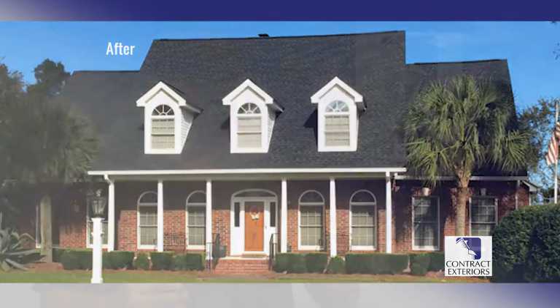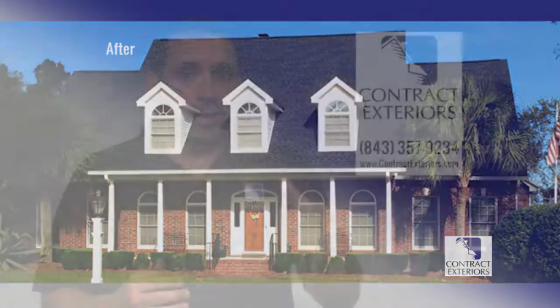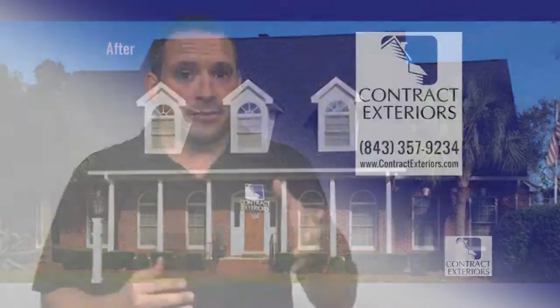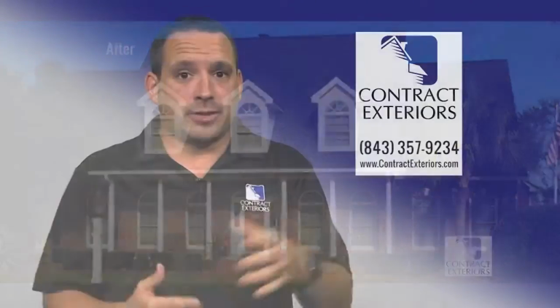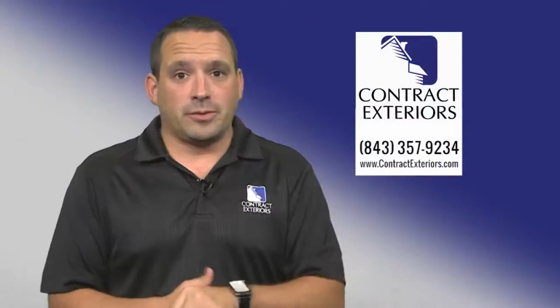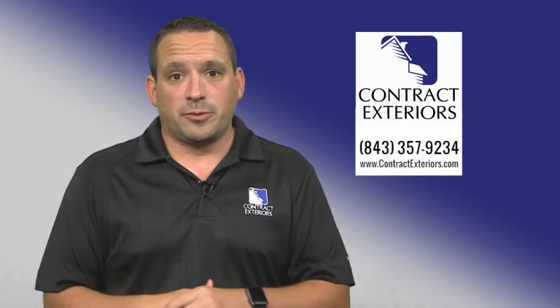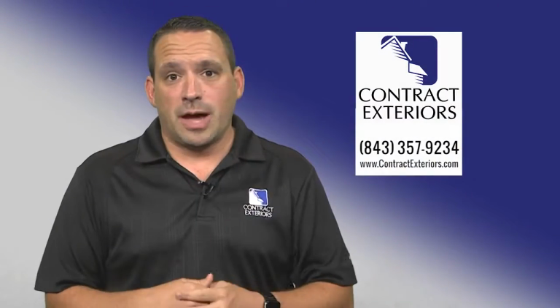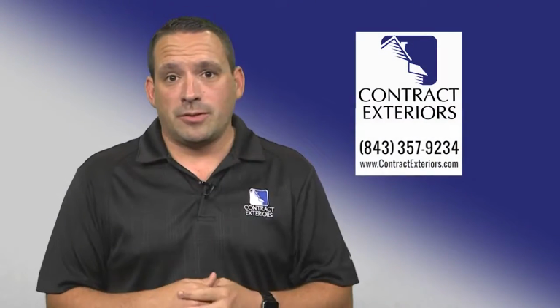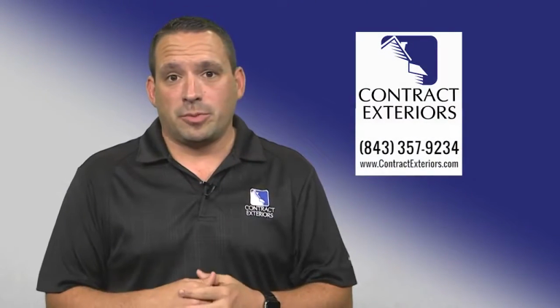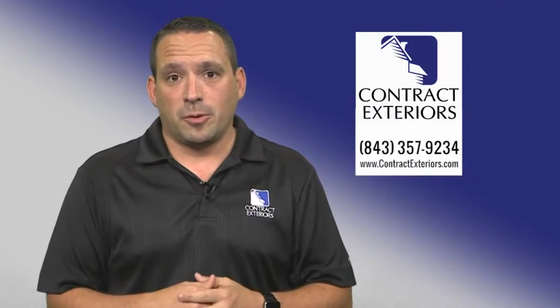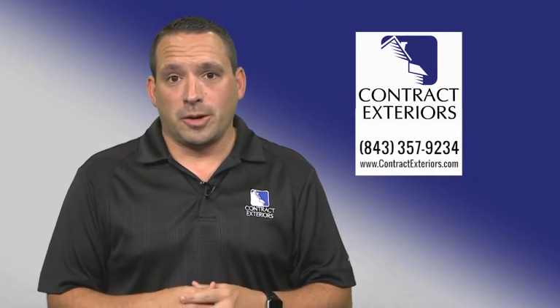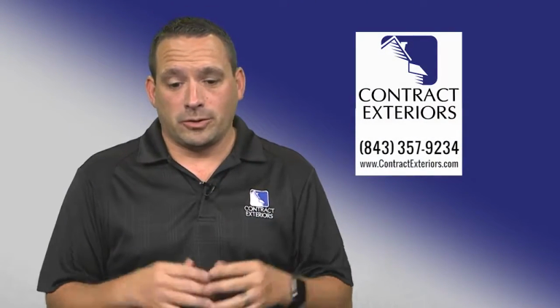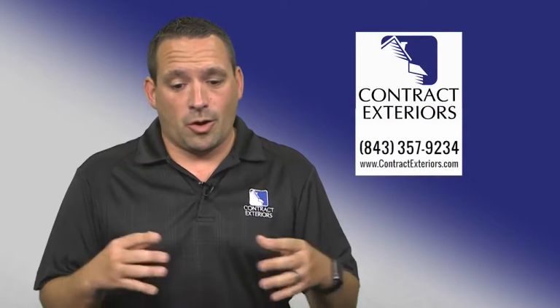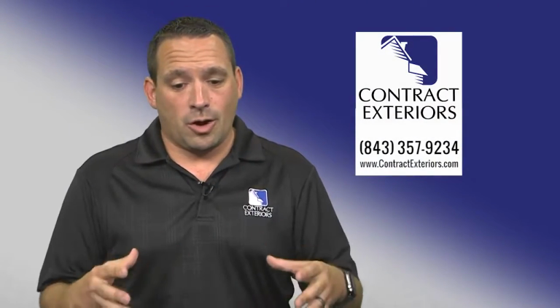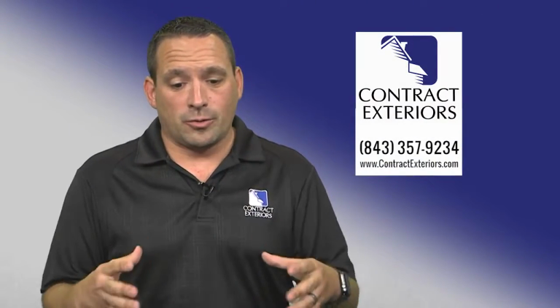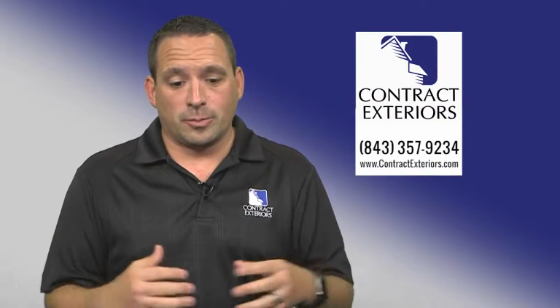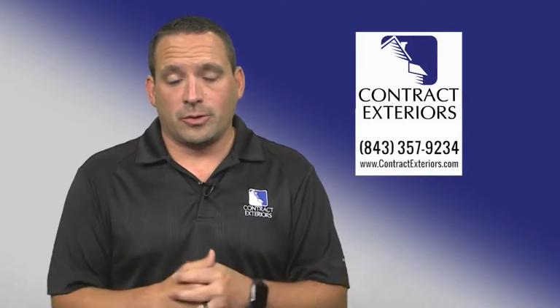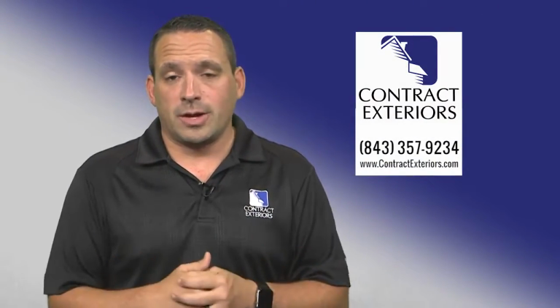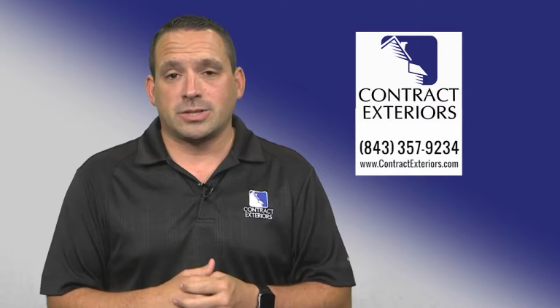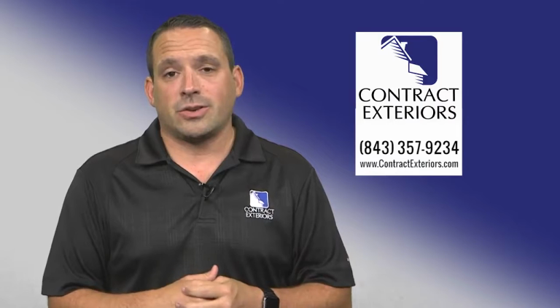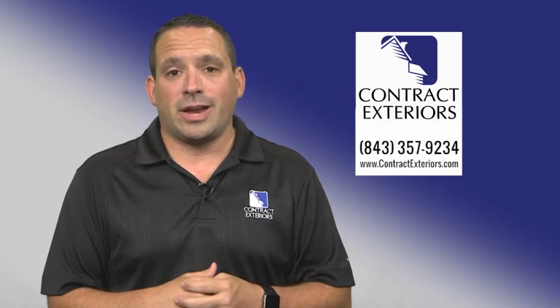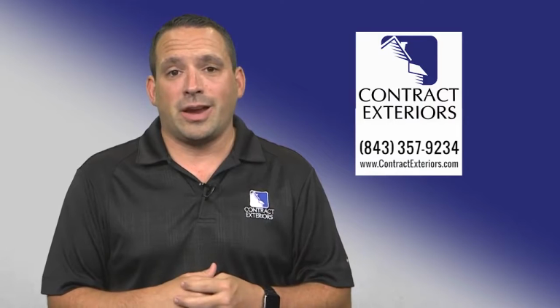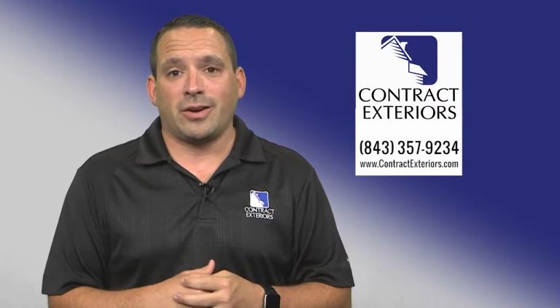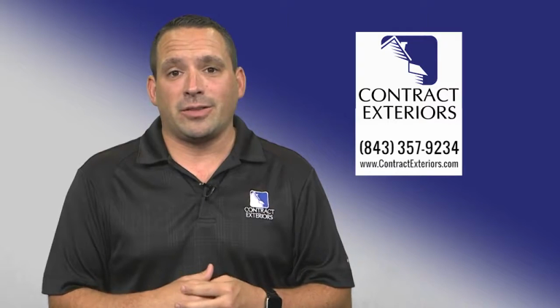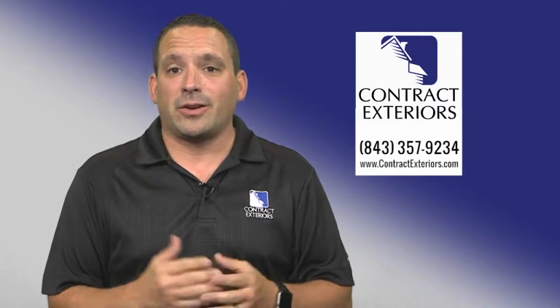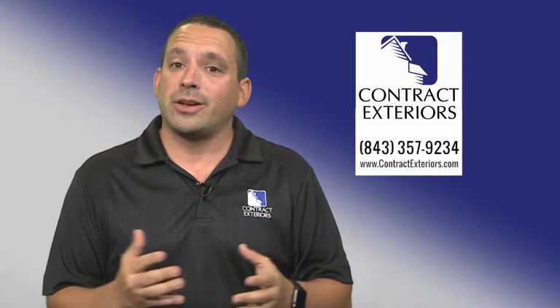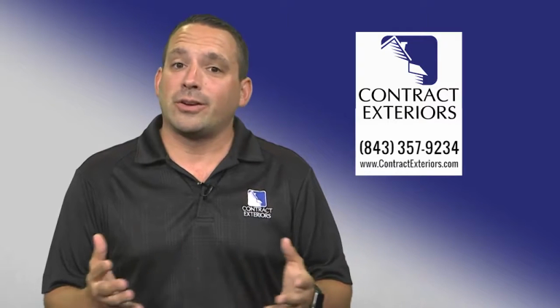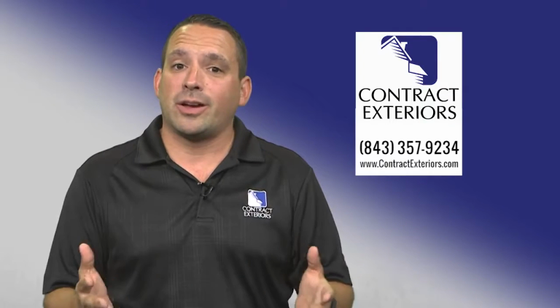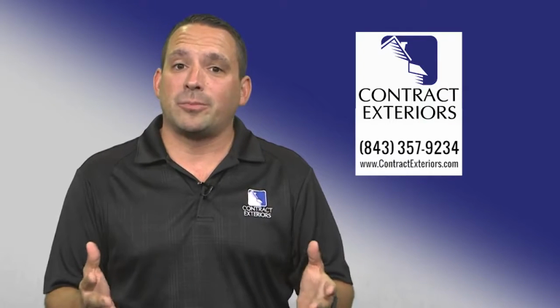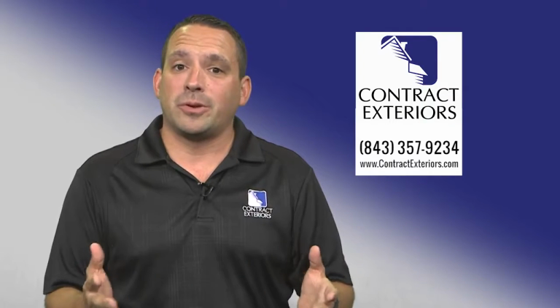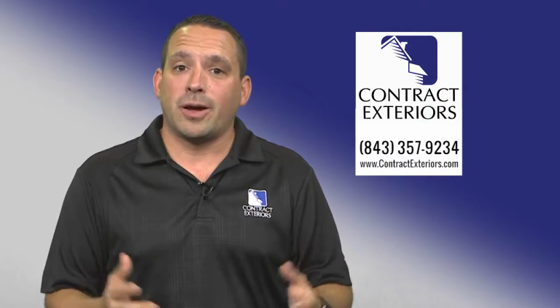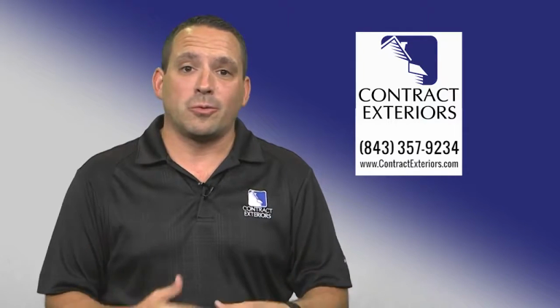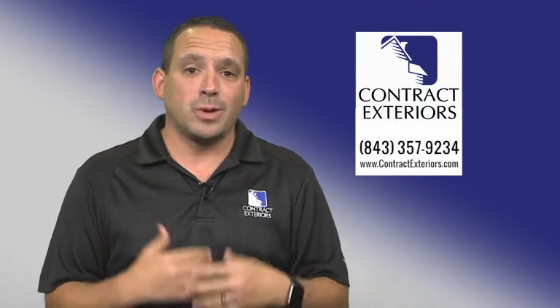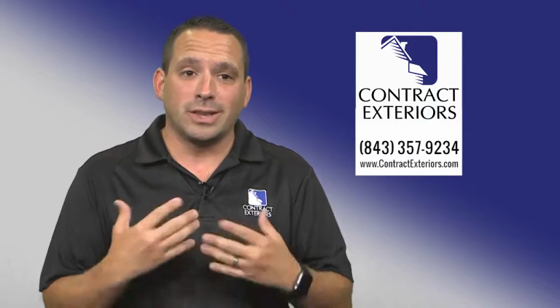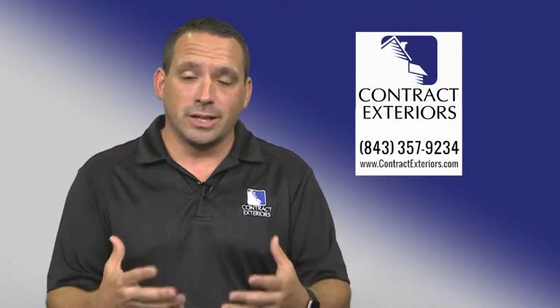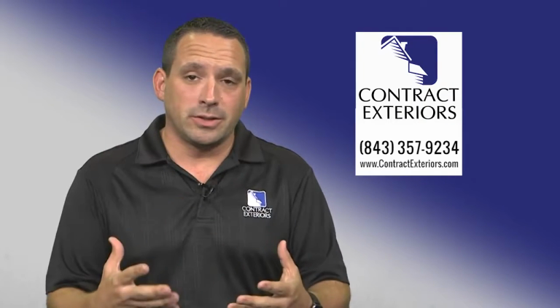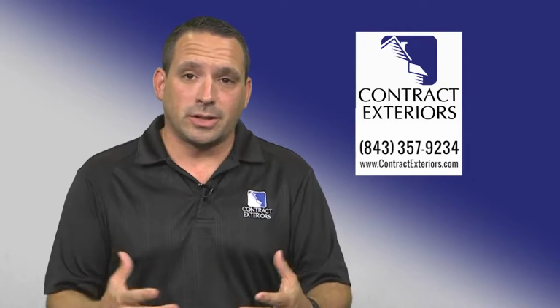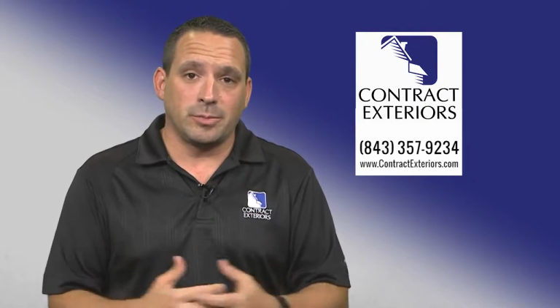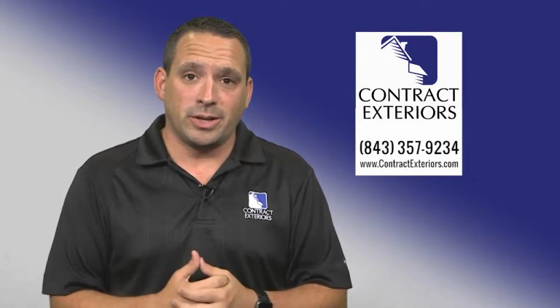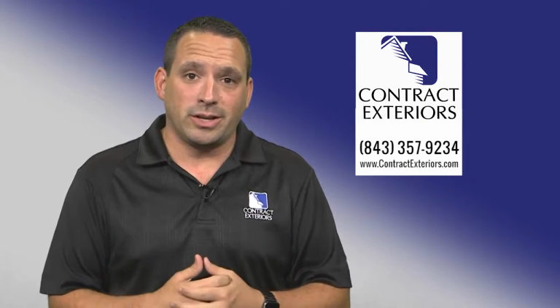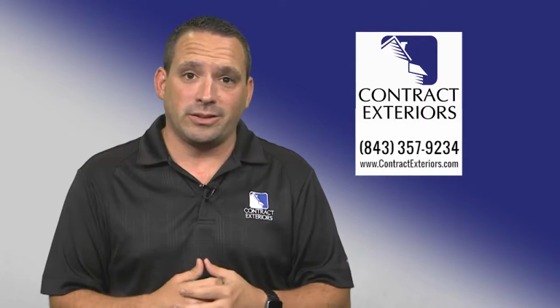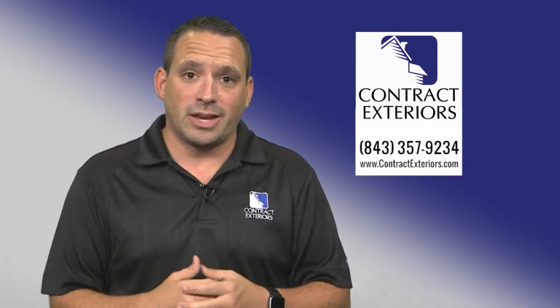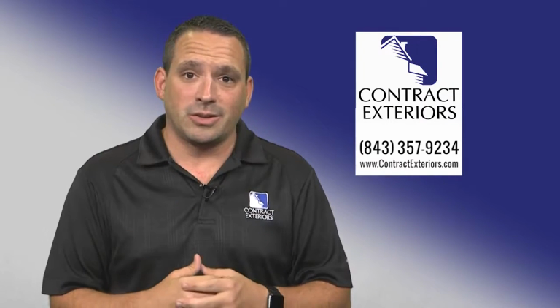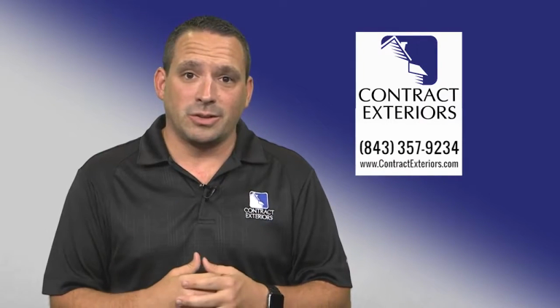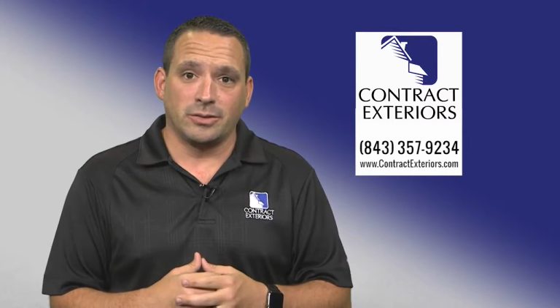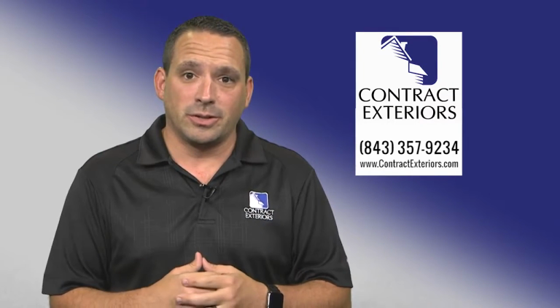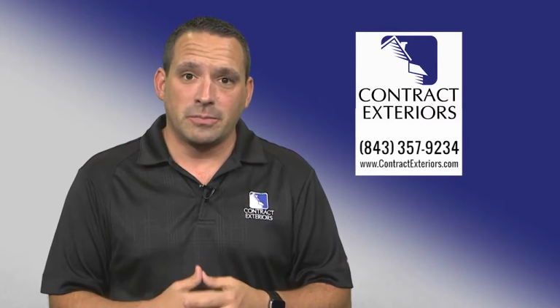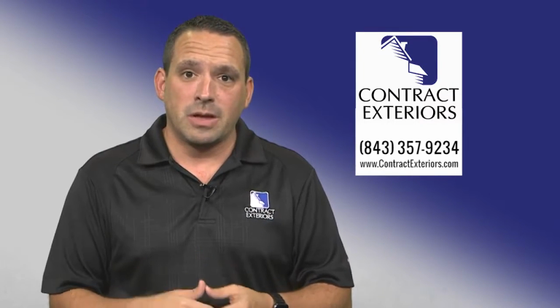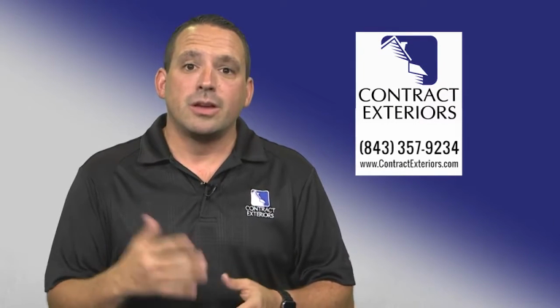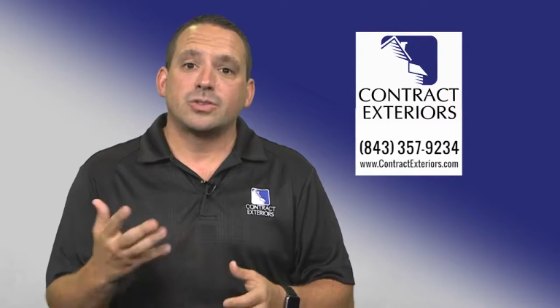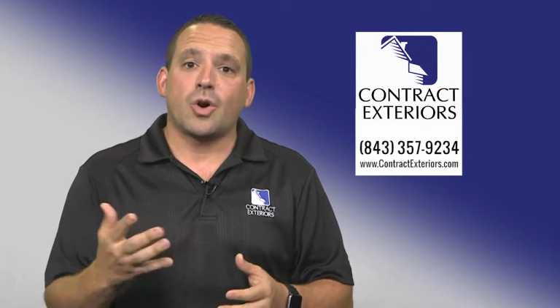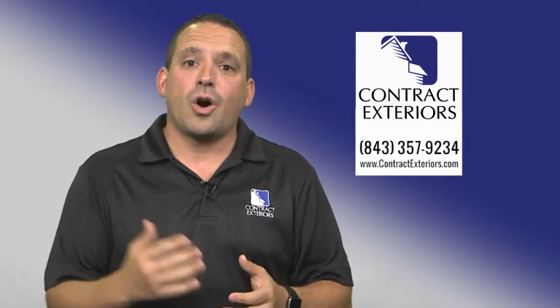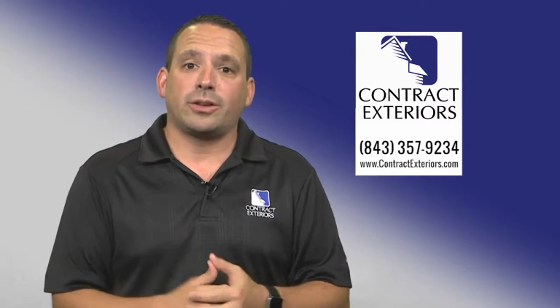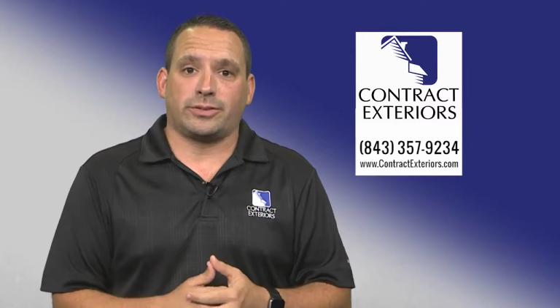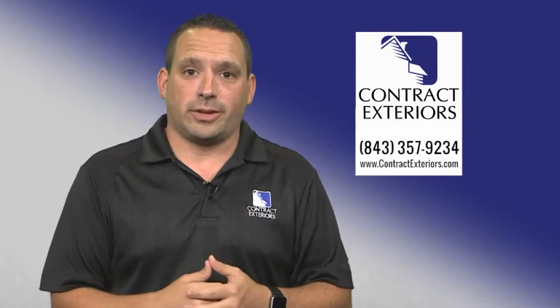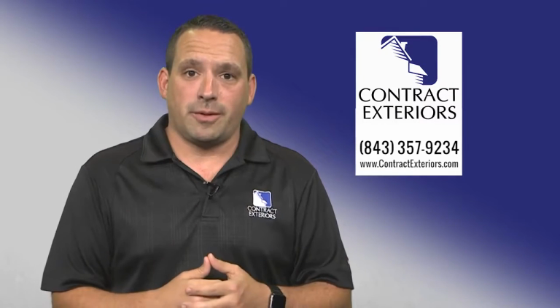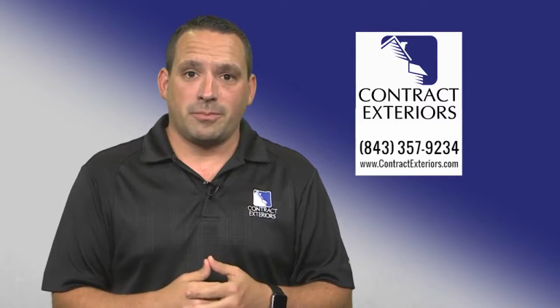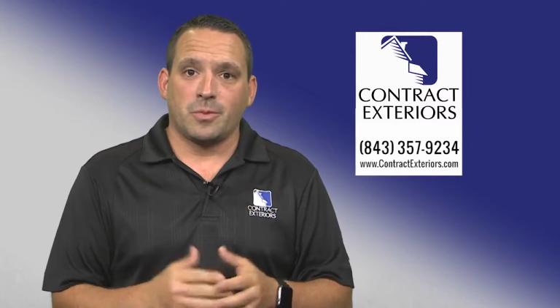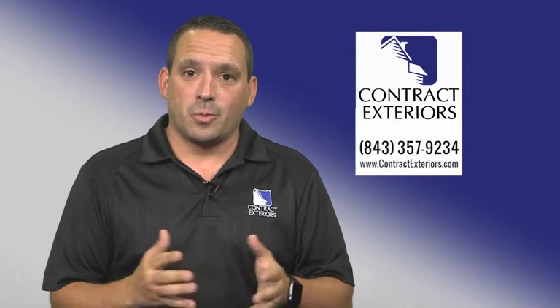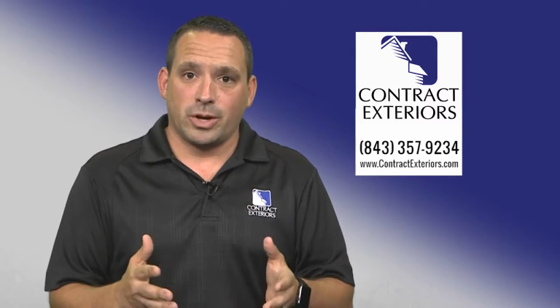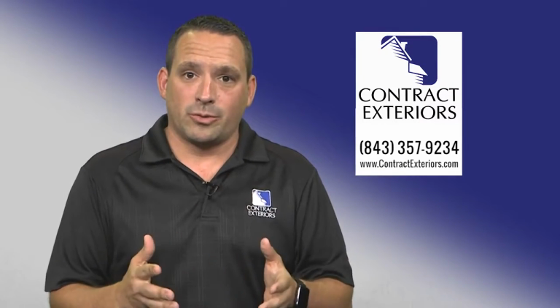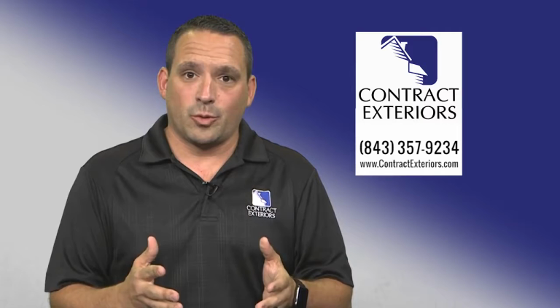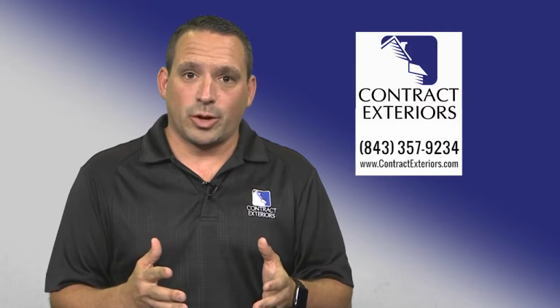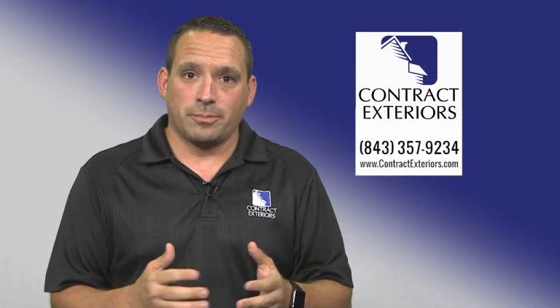We have 75 employees all from the Grand Strand area that are here to help you out. We live in the communities that you live in, so call us today — we're here for you.